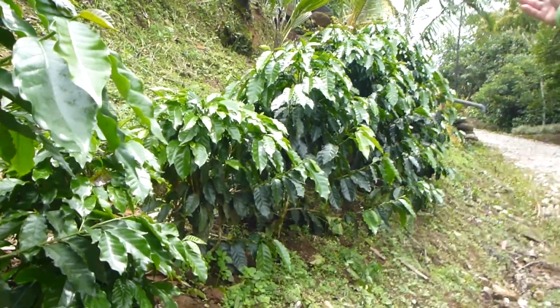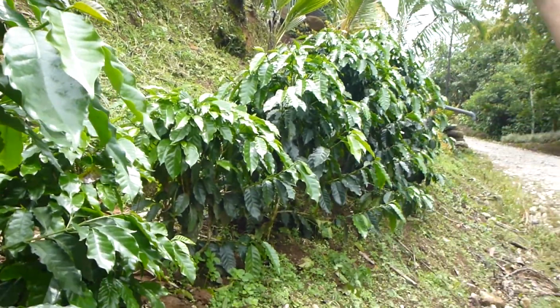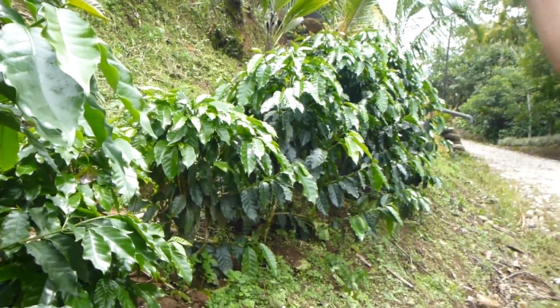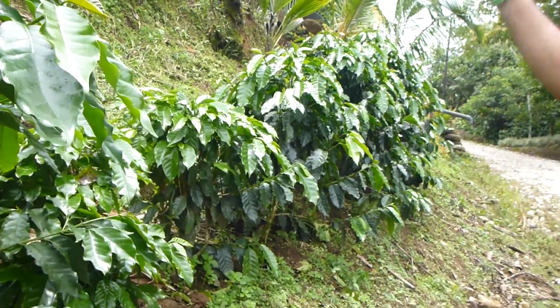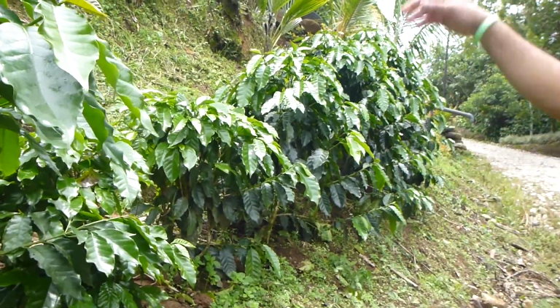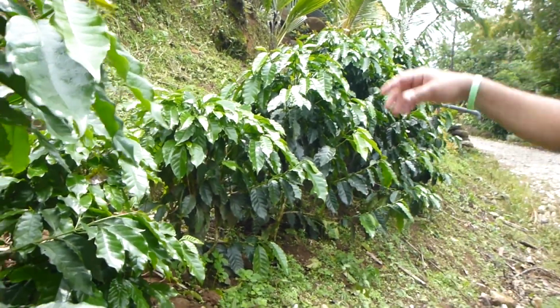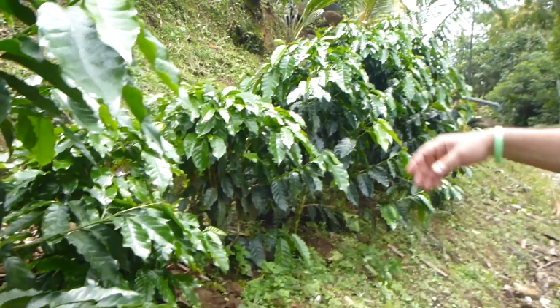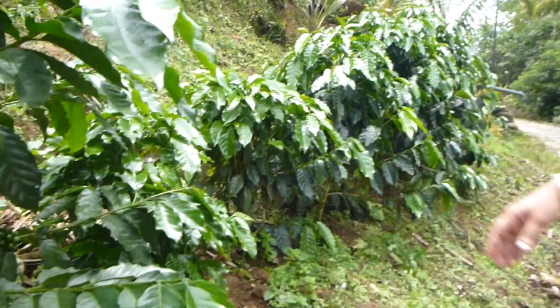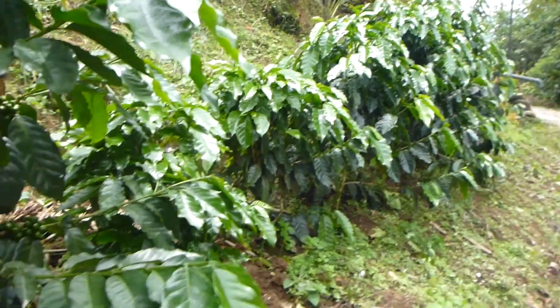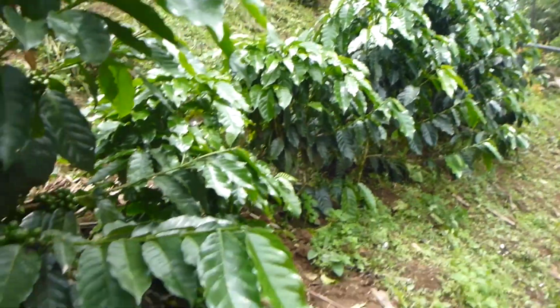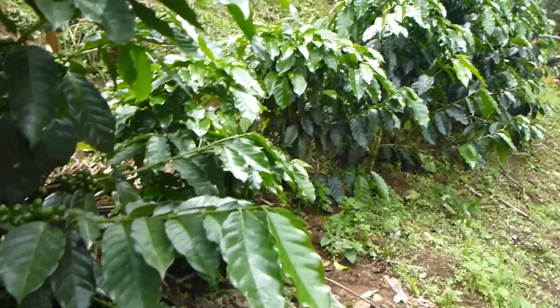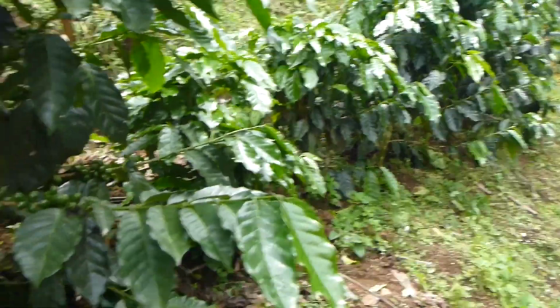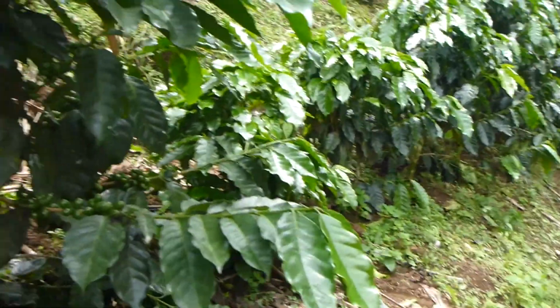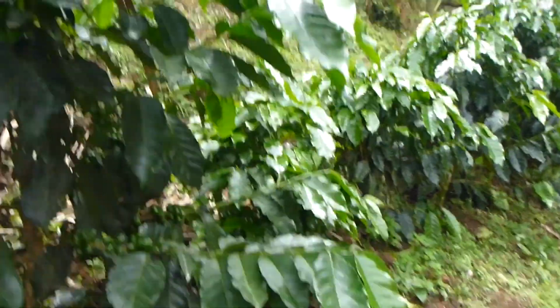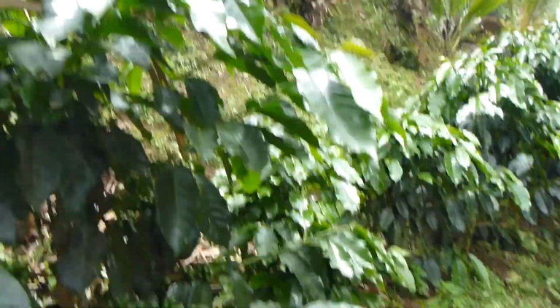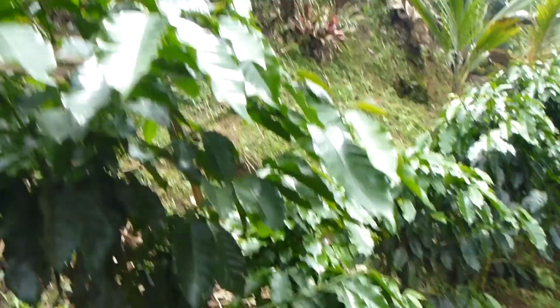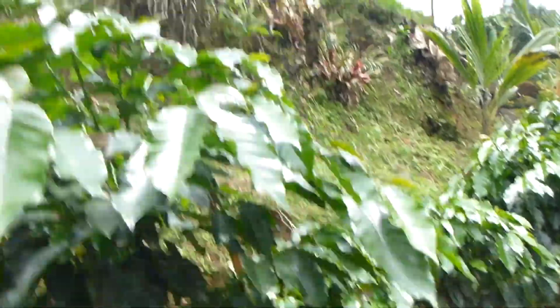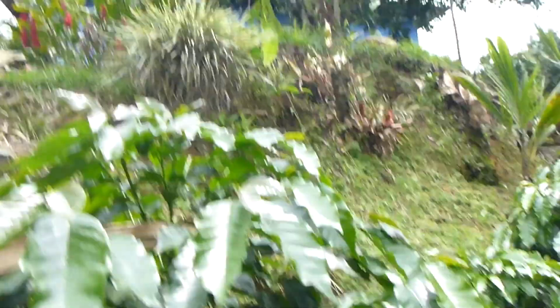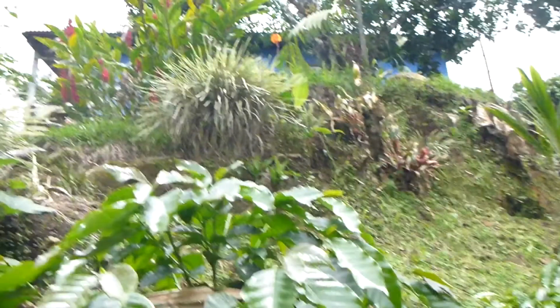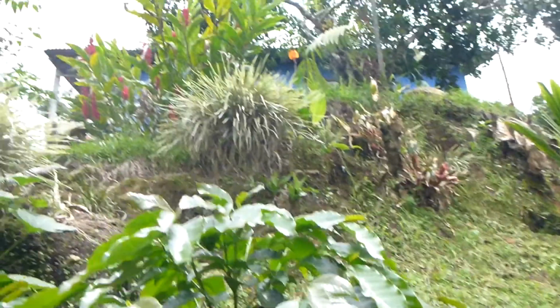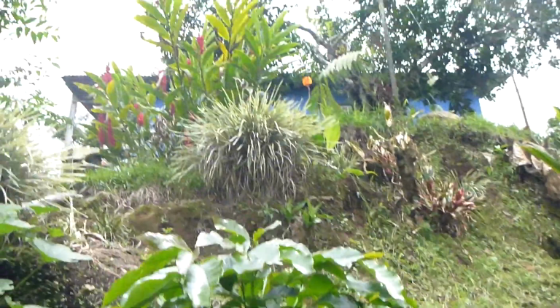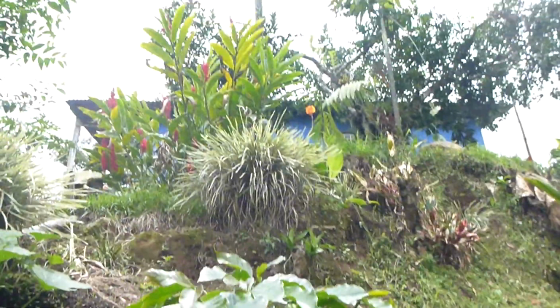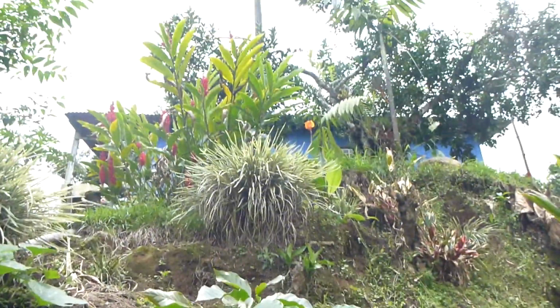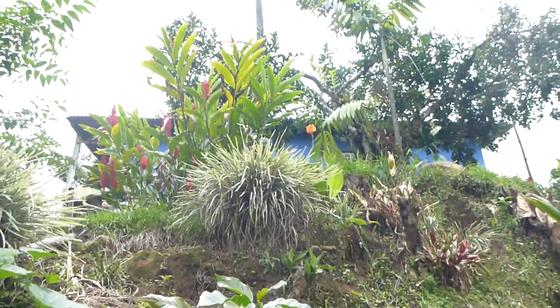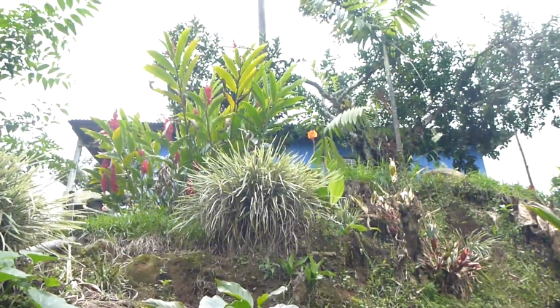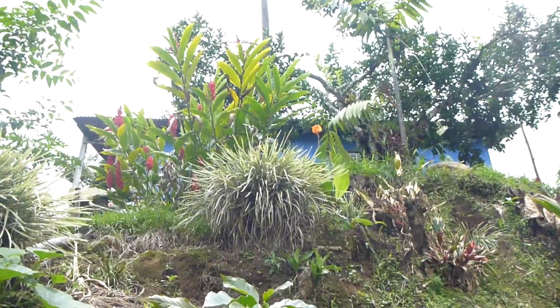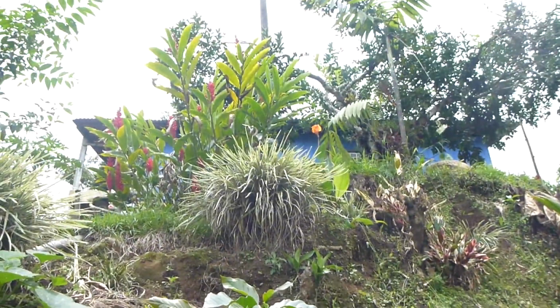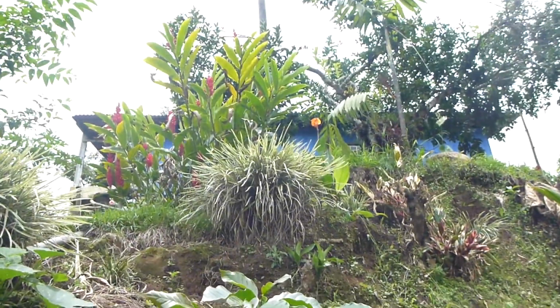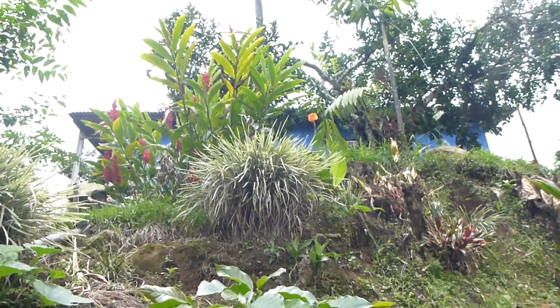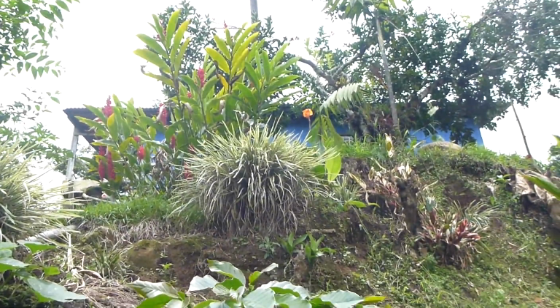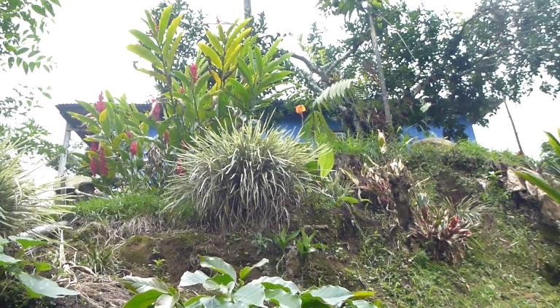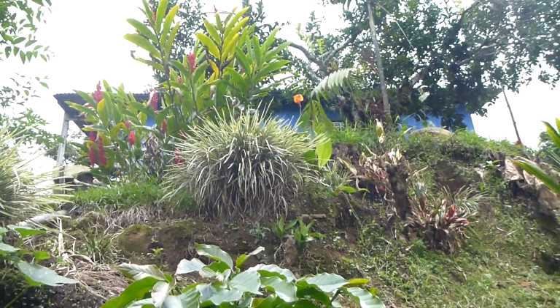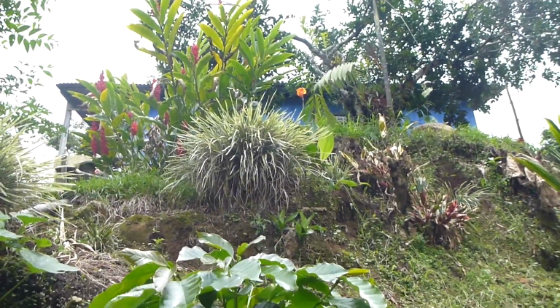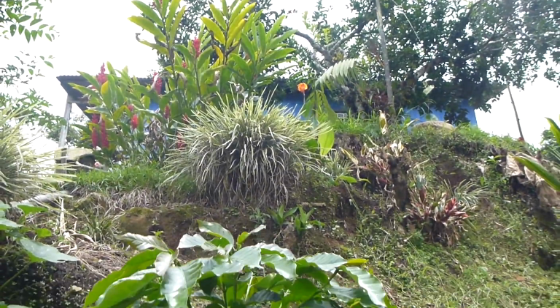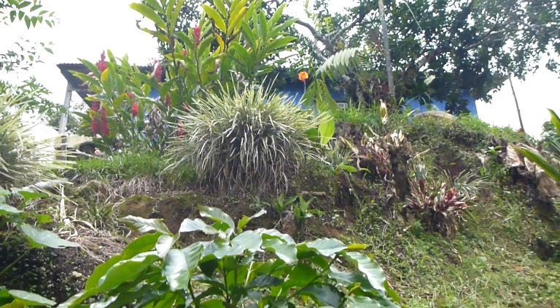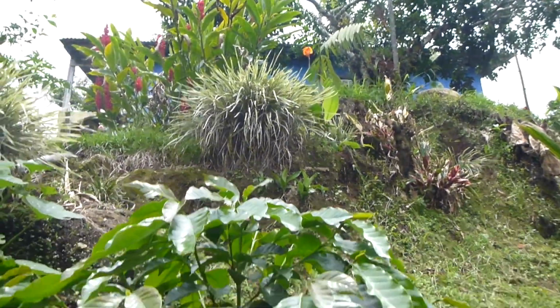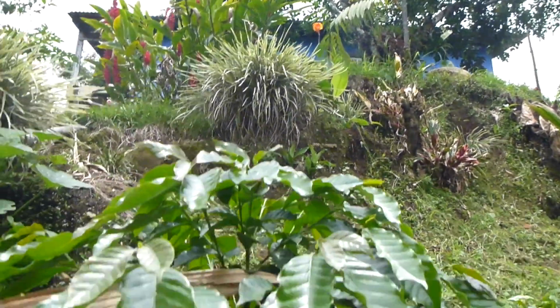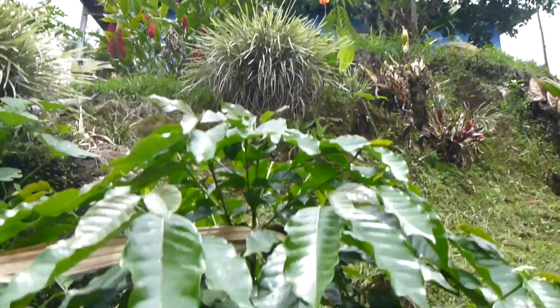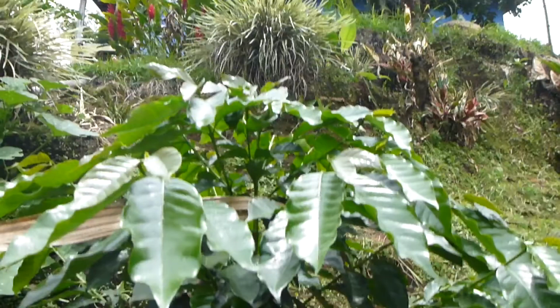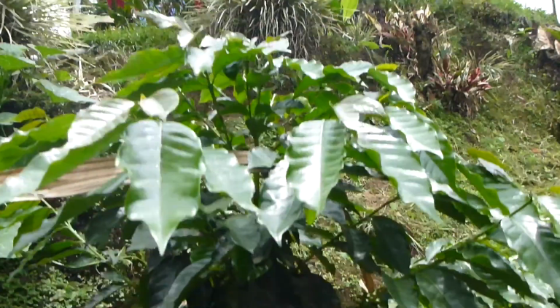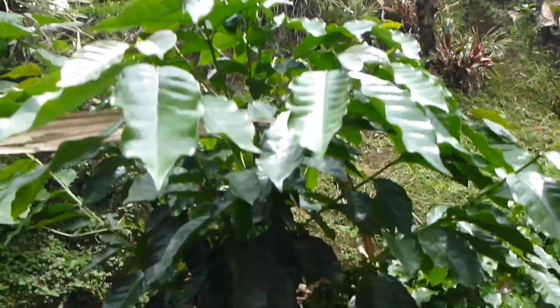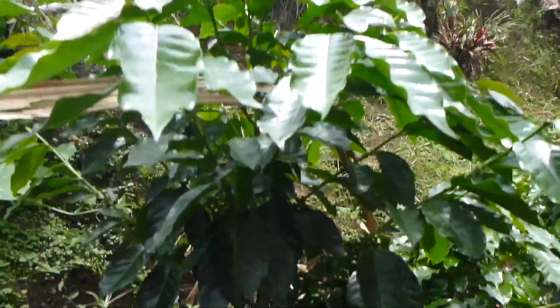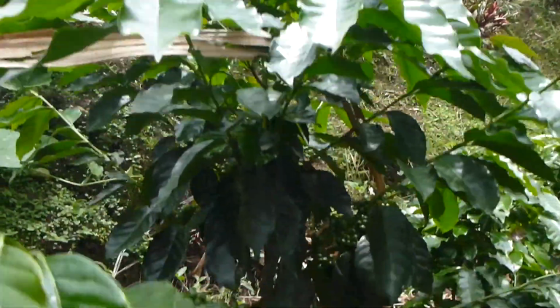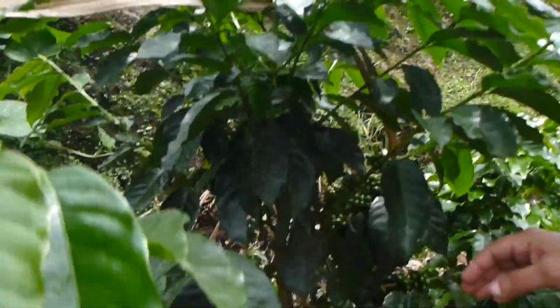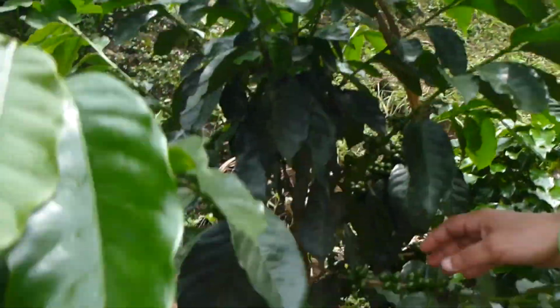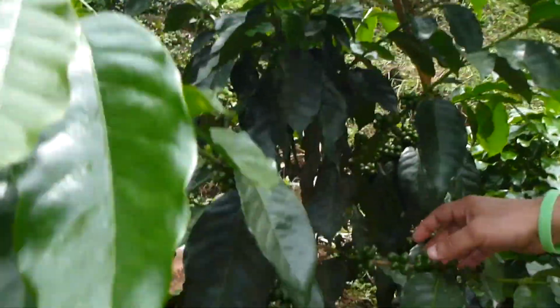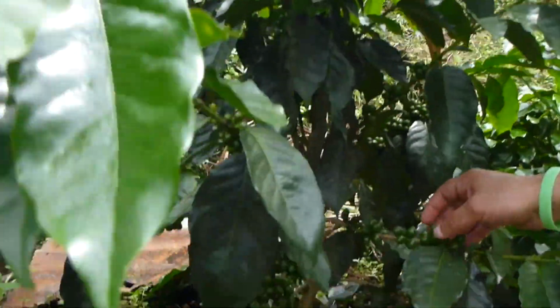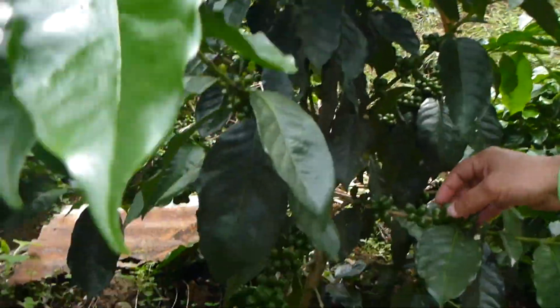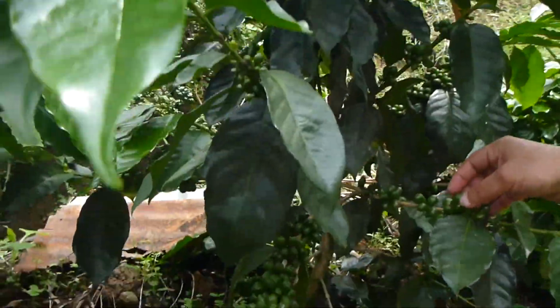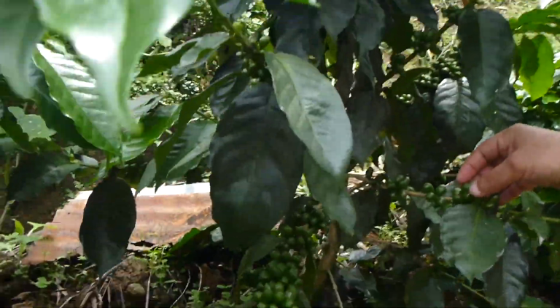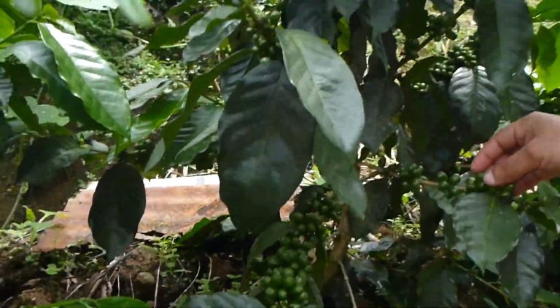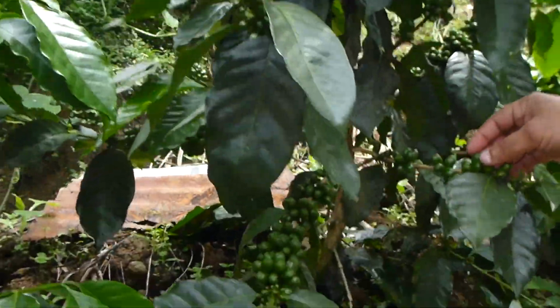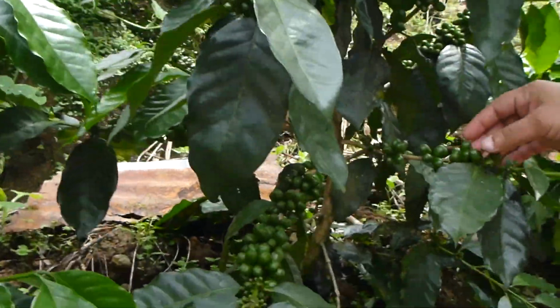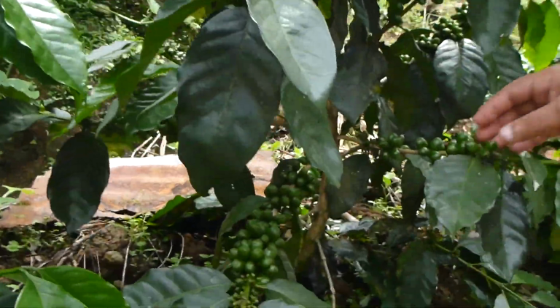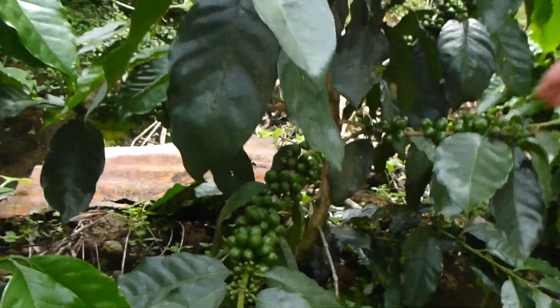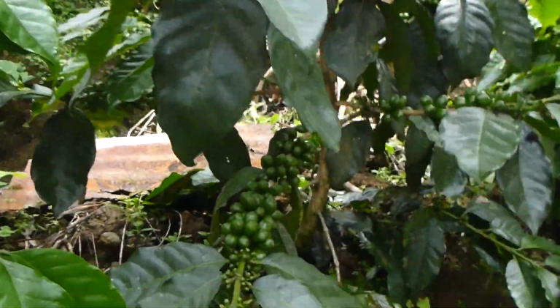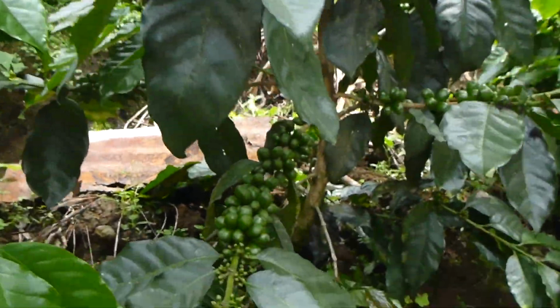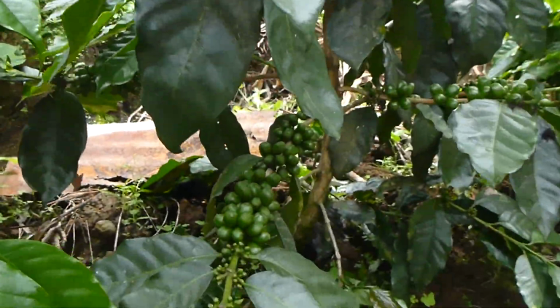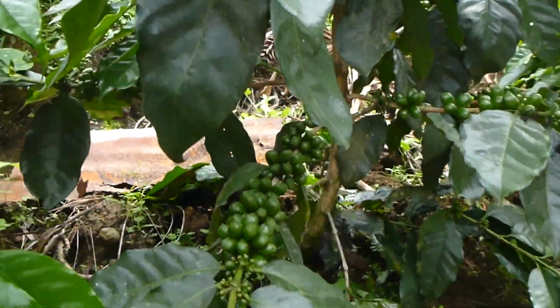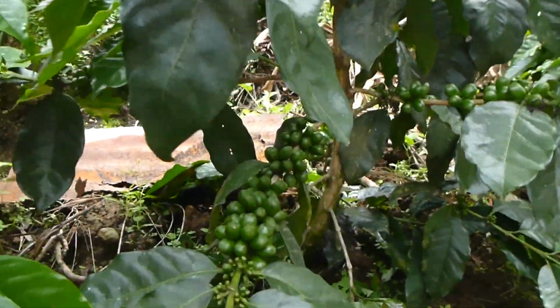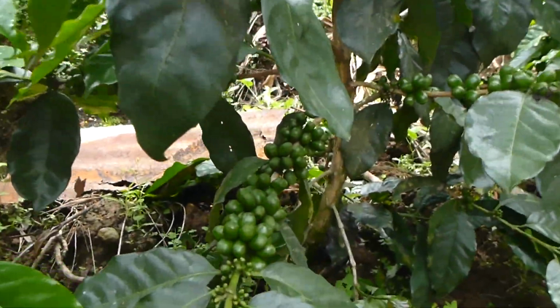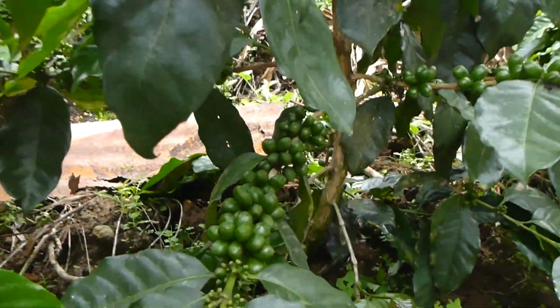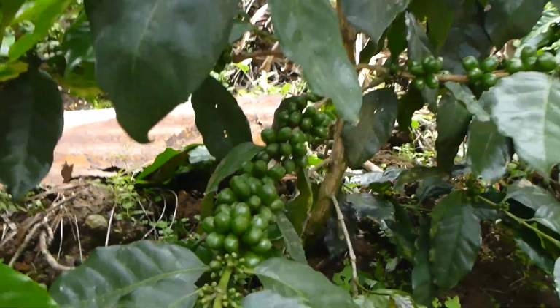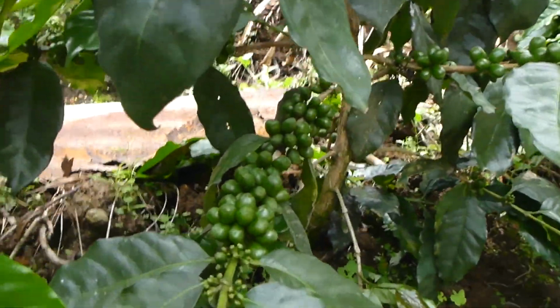I think it belongs to the guy who lives there. I don't know — it's a really small plantation. Well, we're gonna have coffee soon. Enjoy!